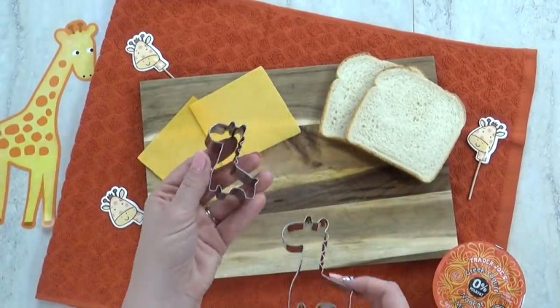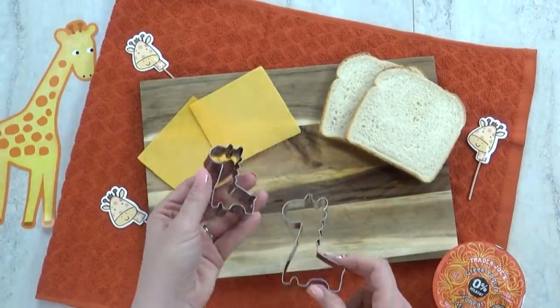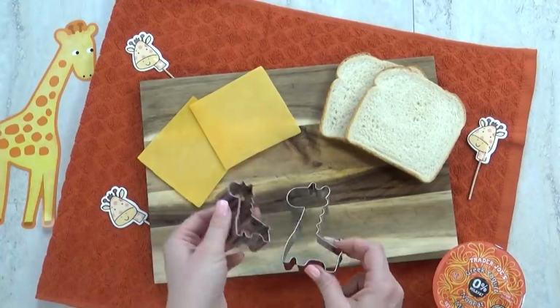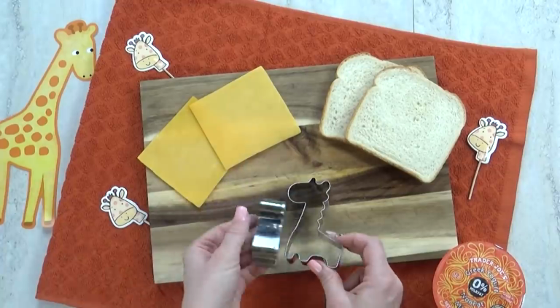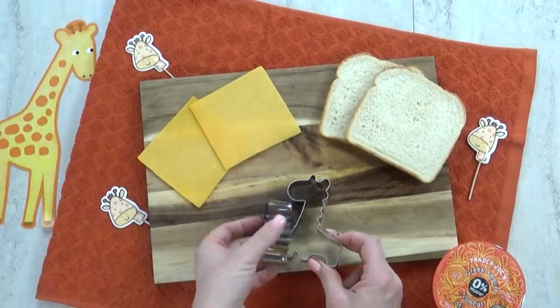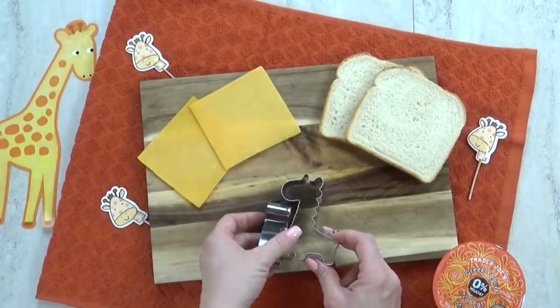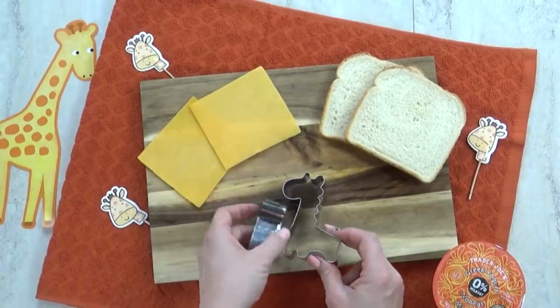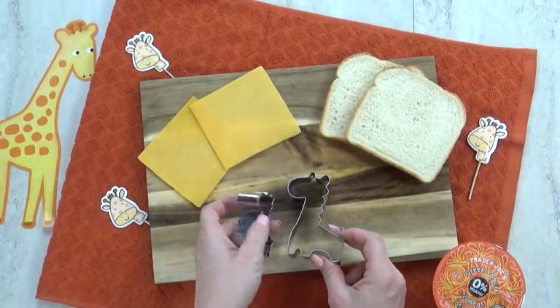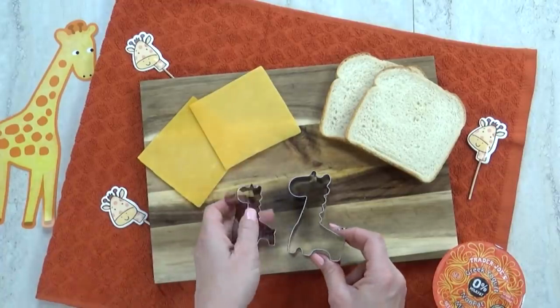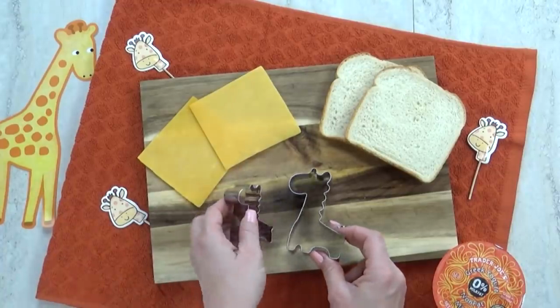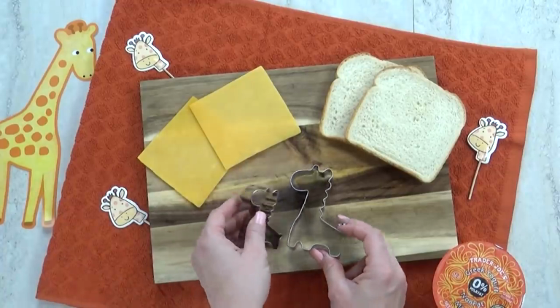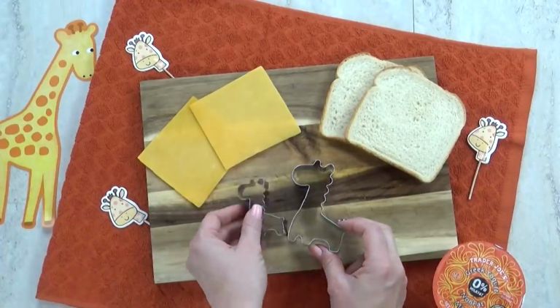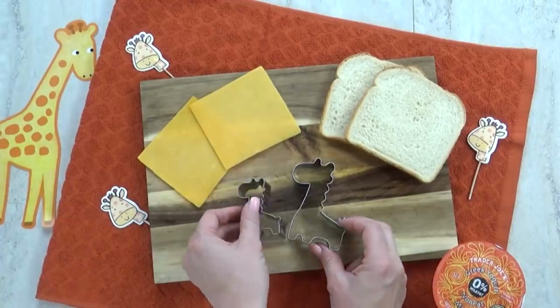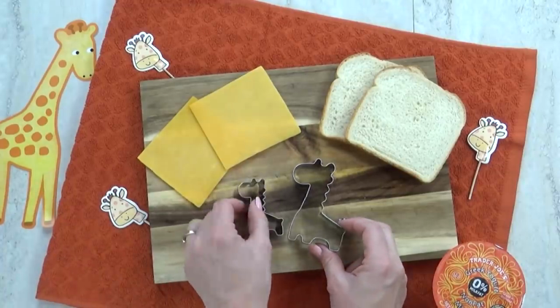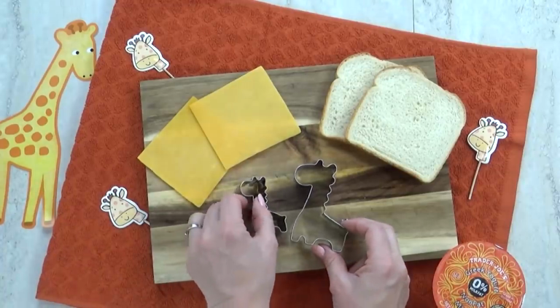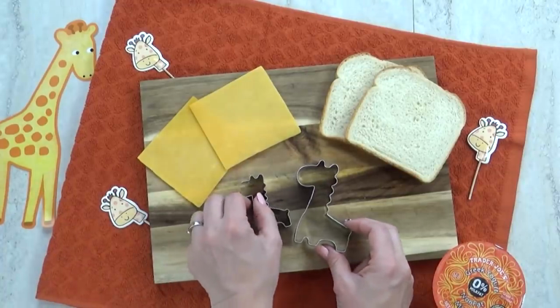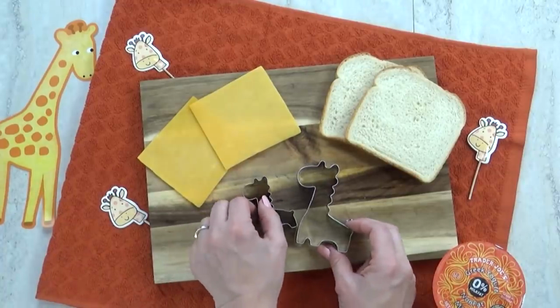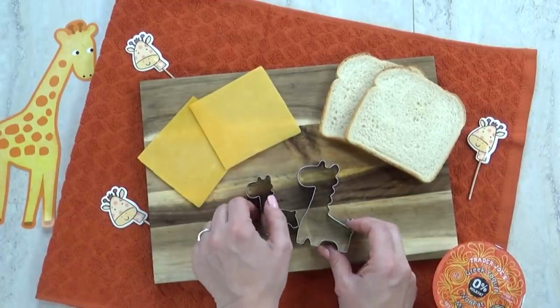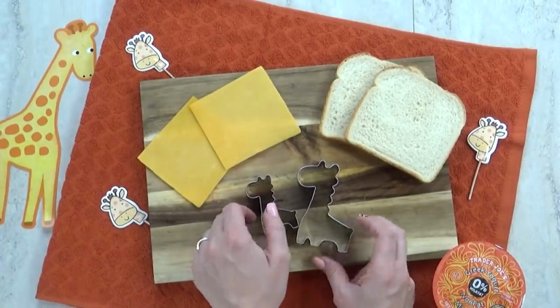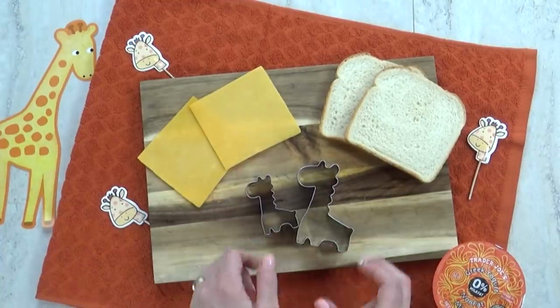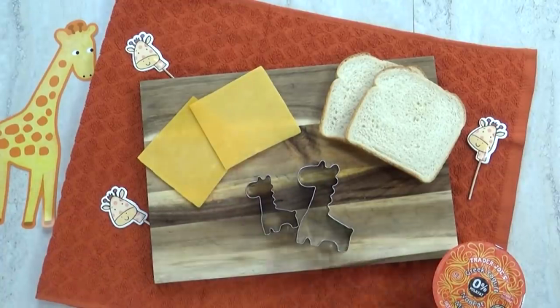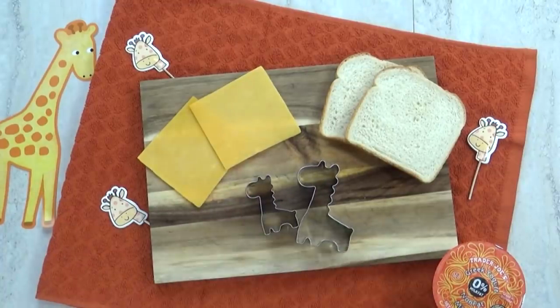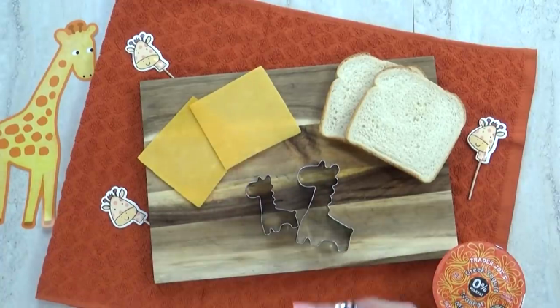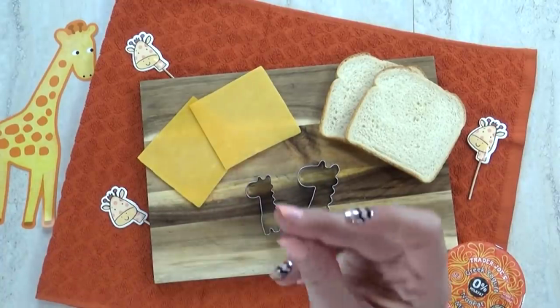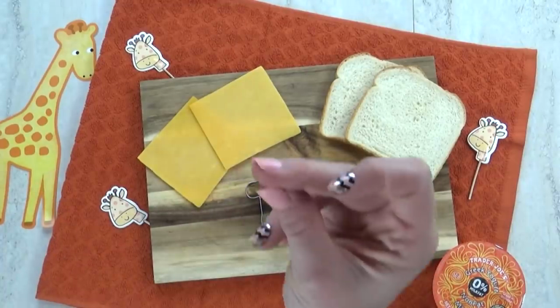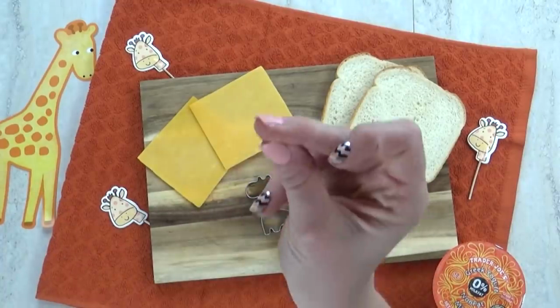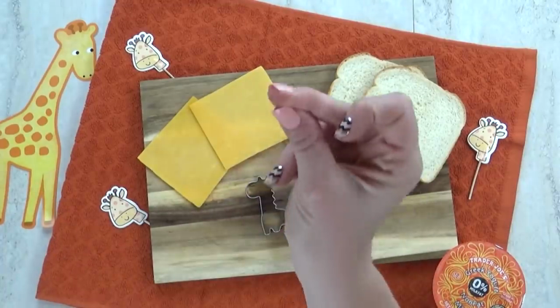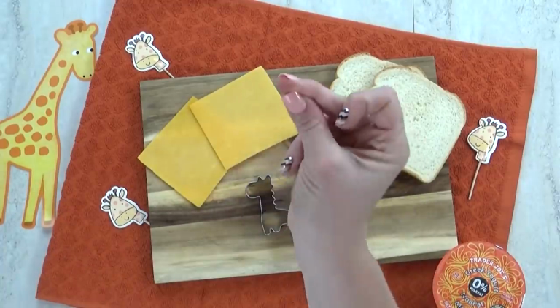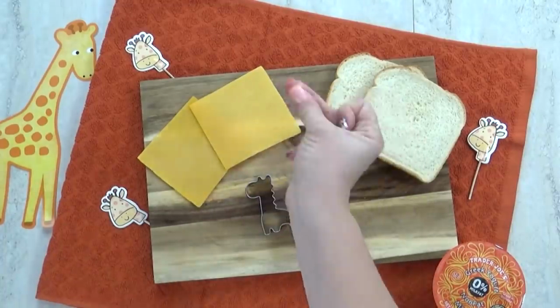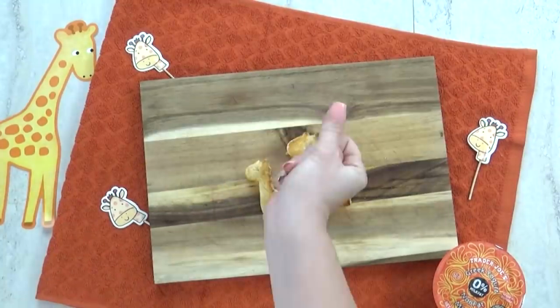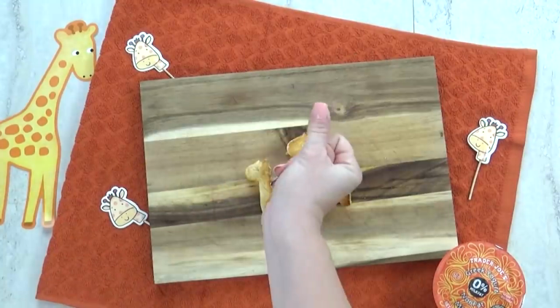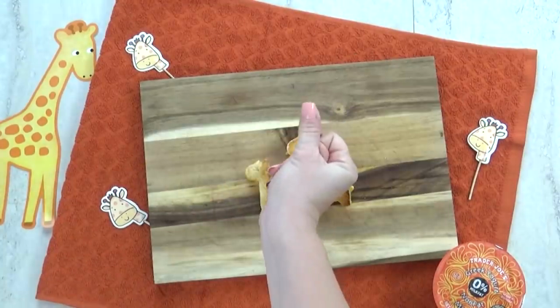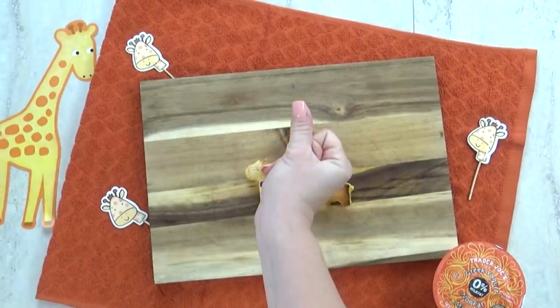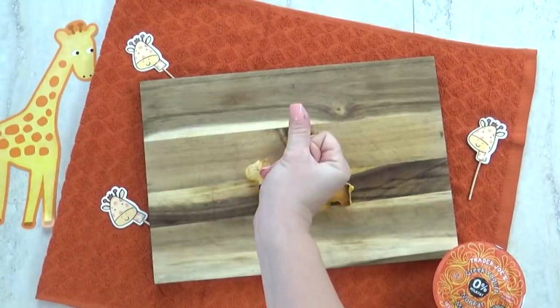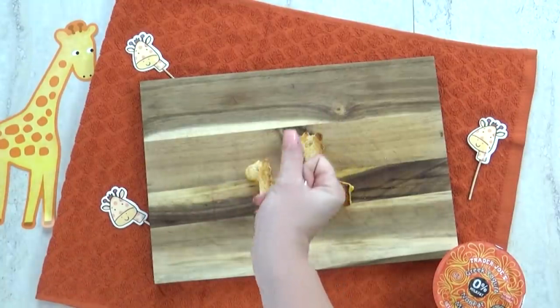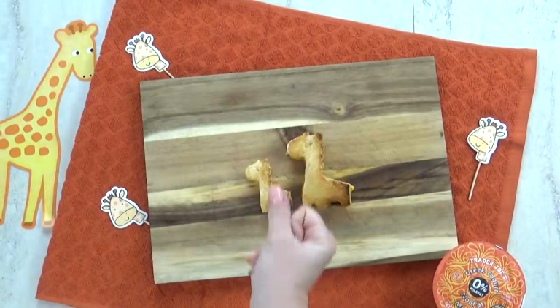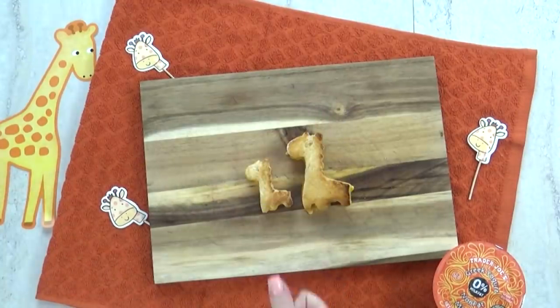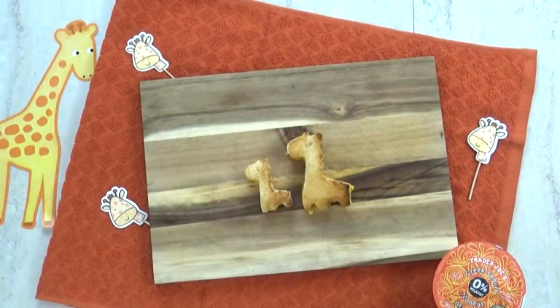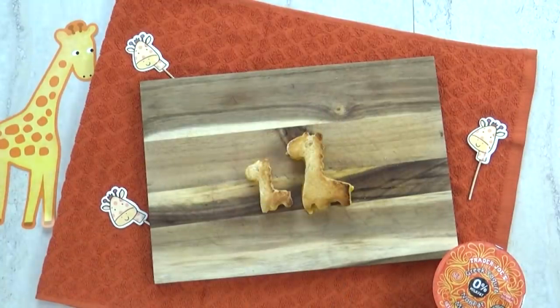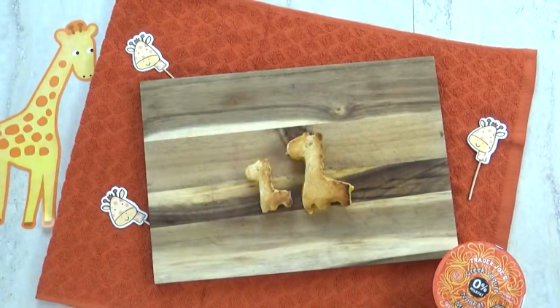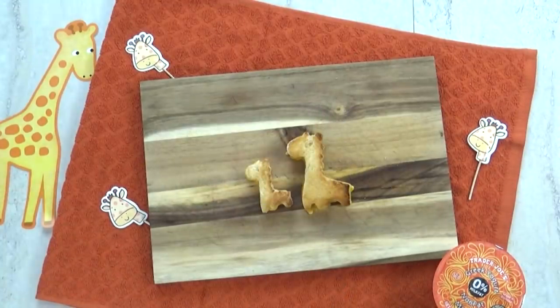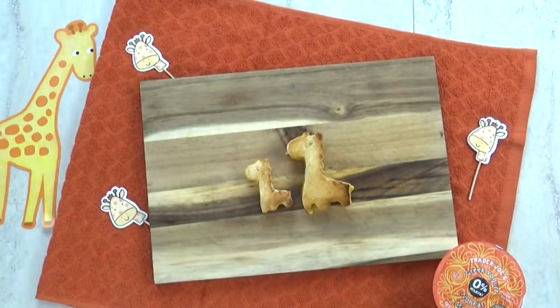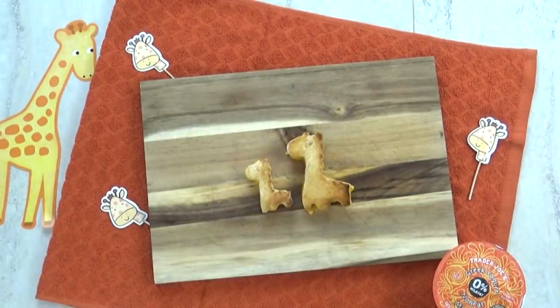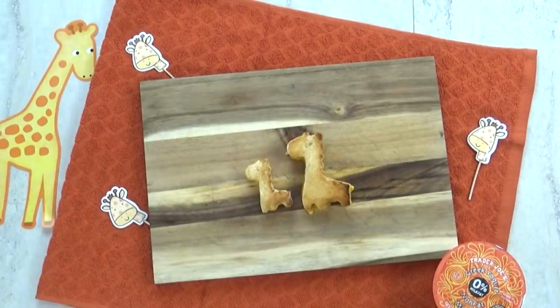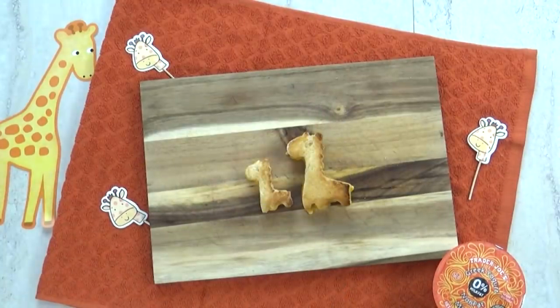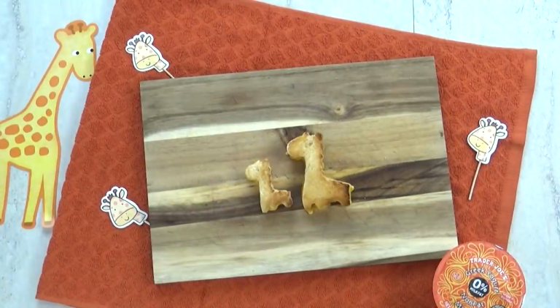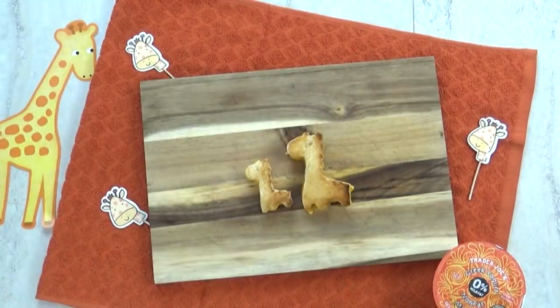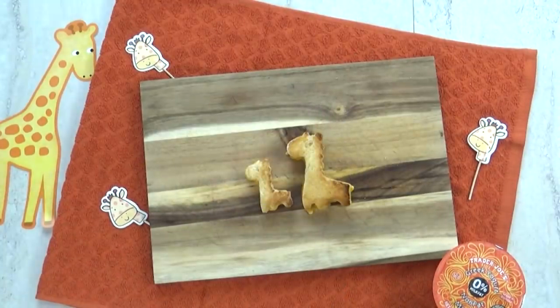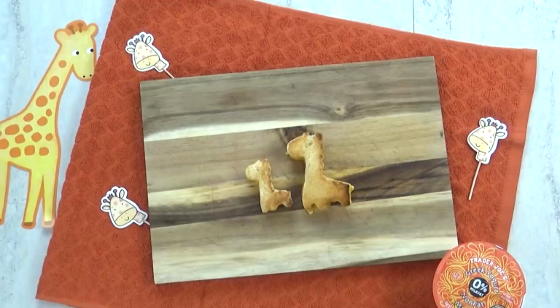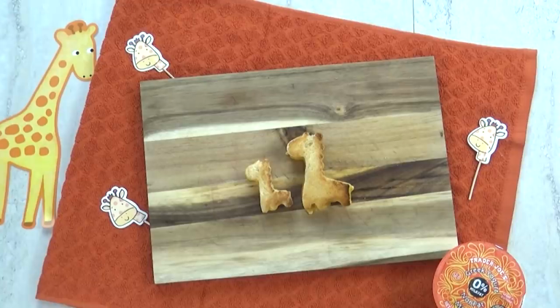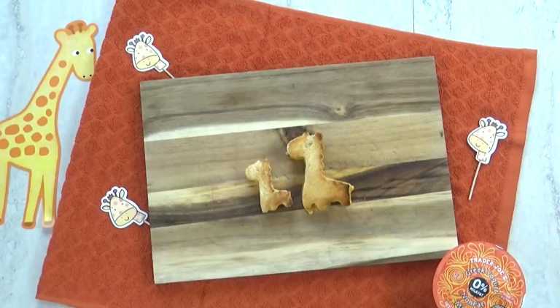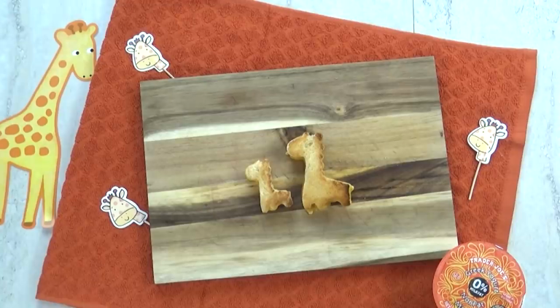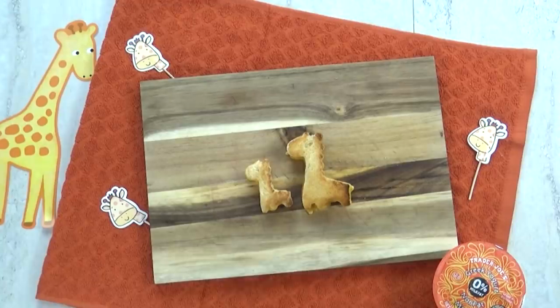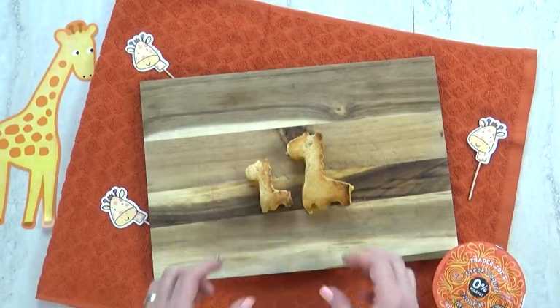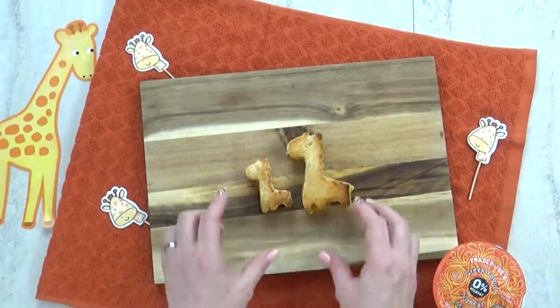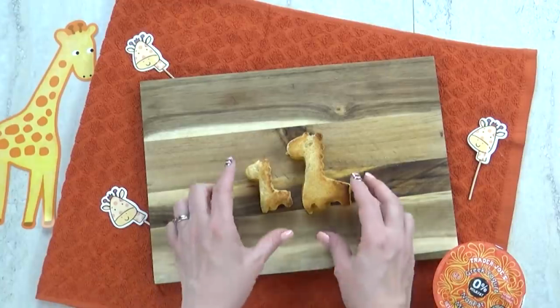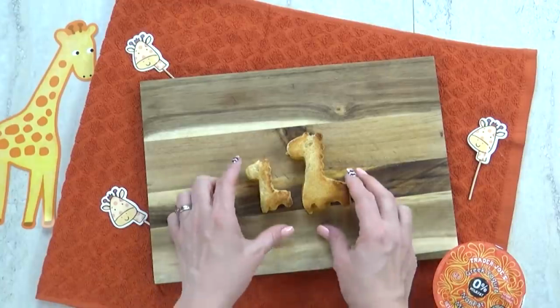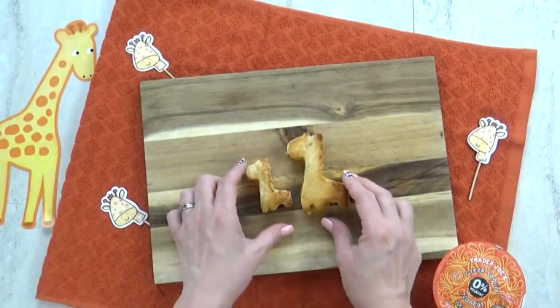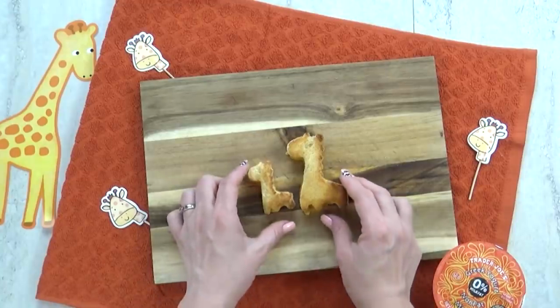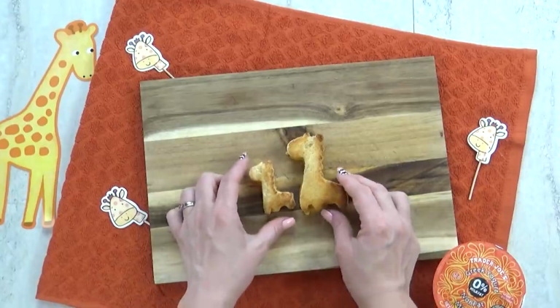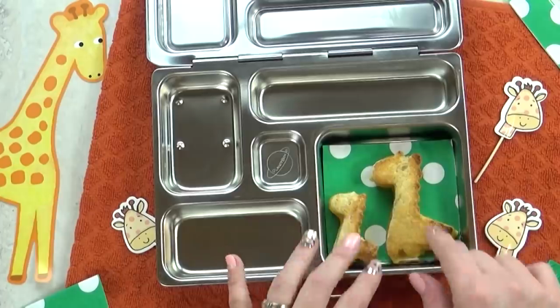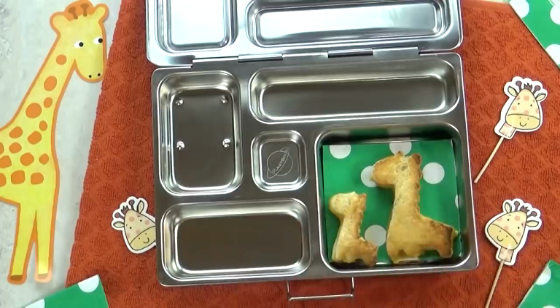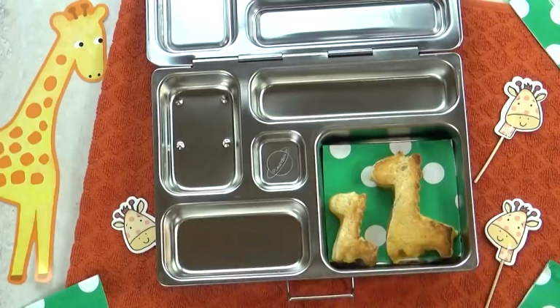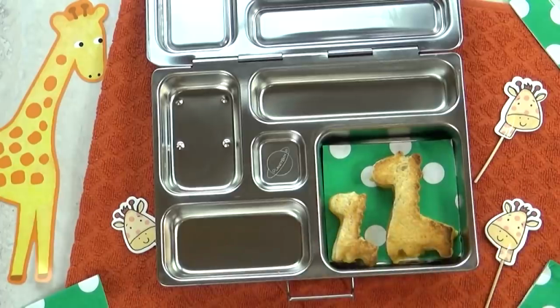I found these really cute giraffe cookie cutters on Amazon, and it comes with a mama and a baby. They're so cute.